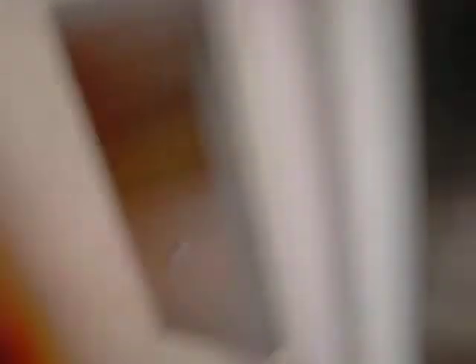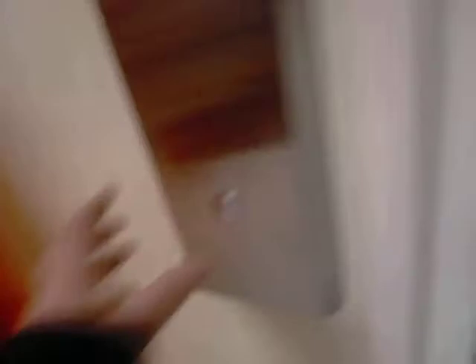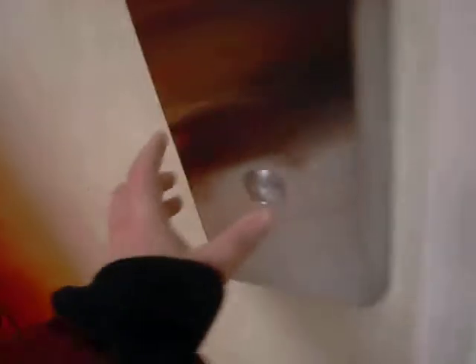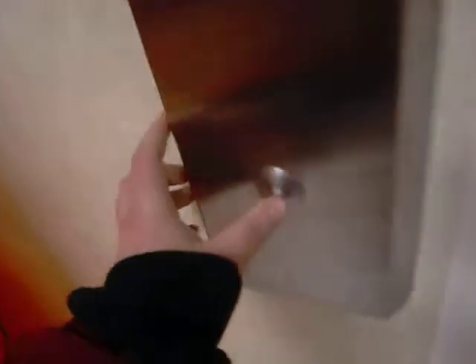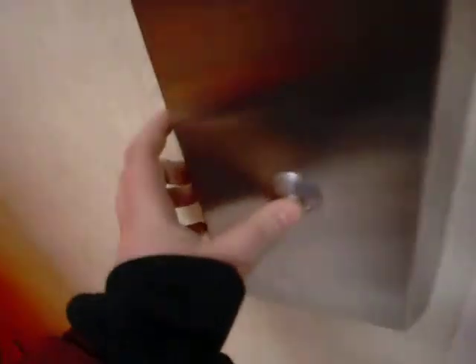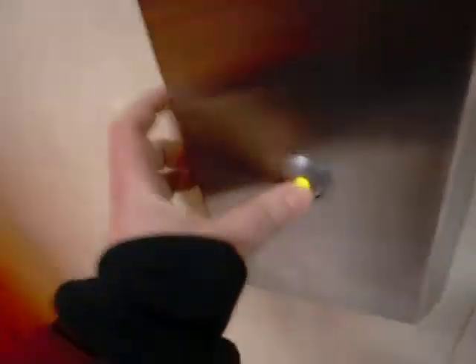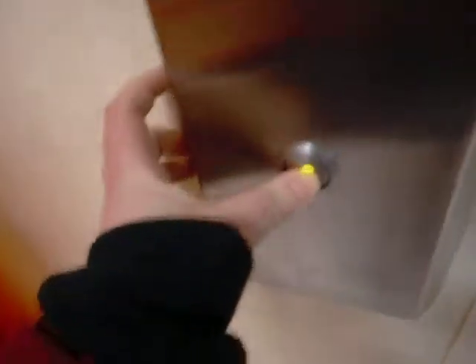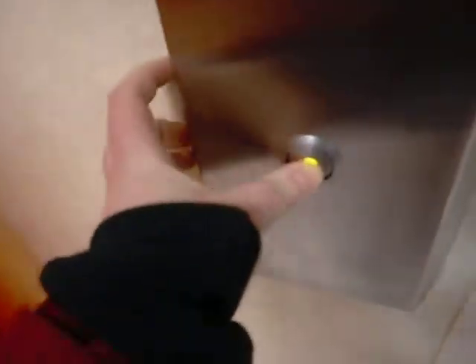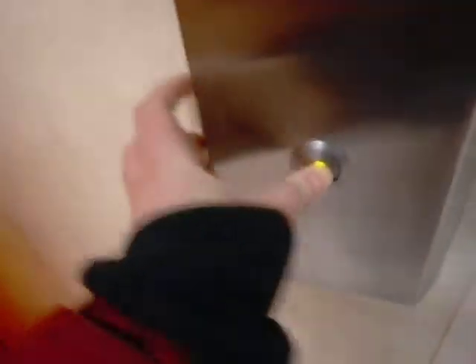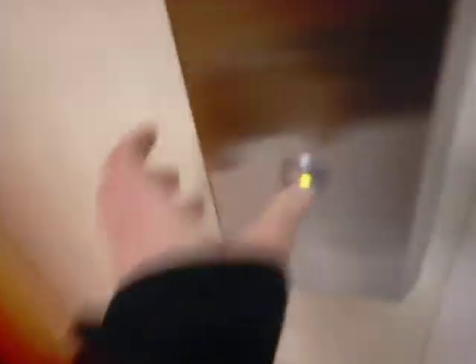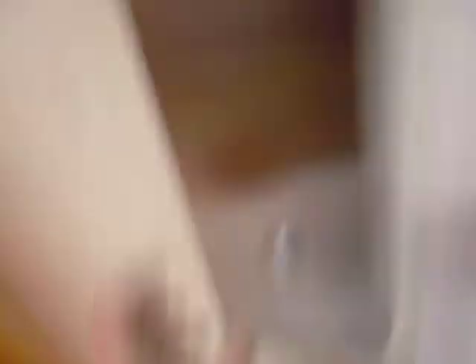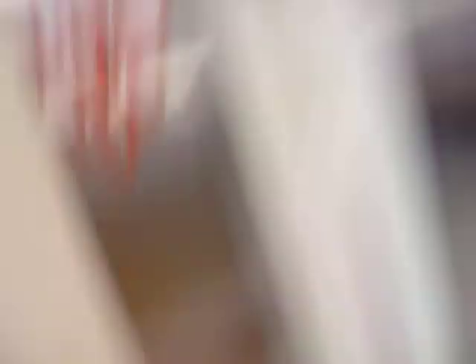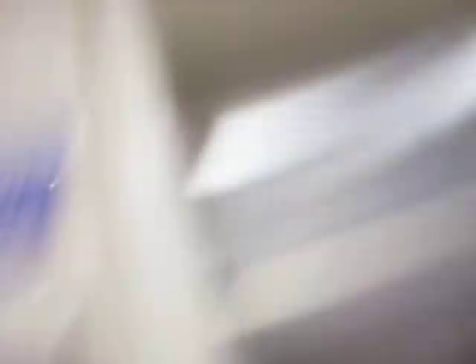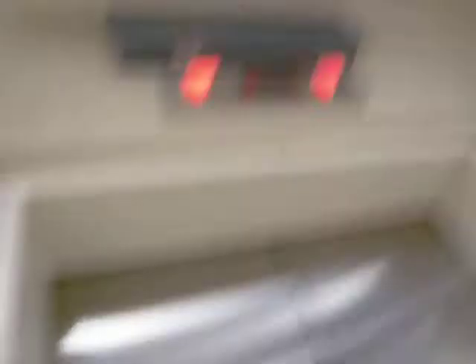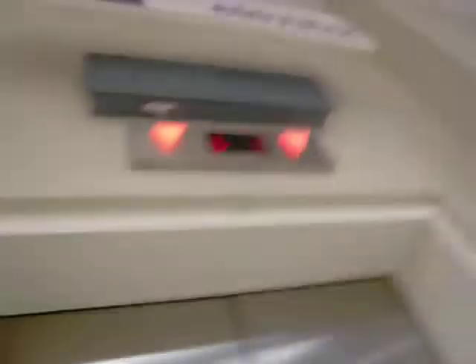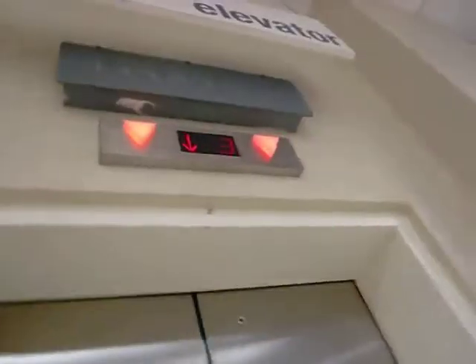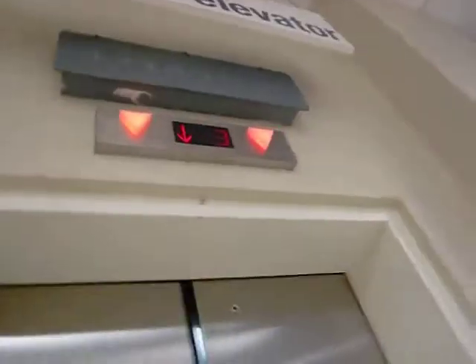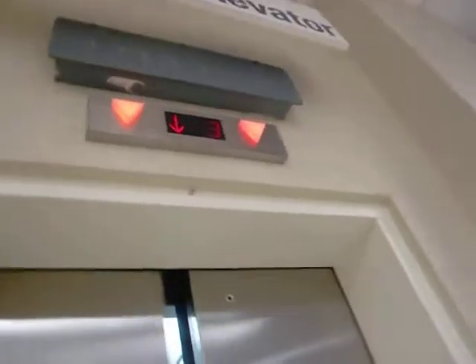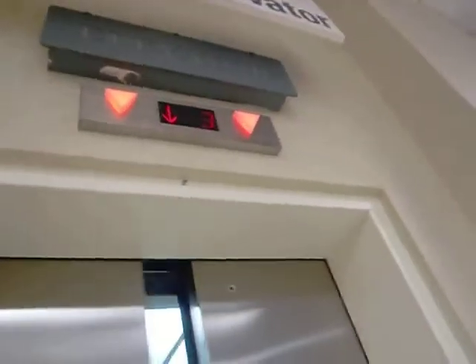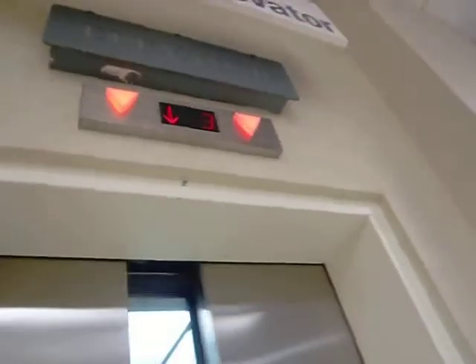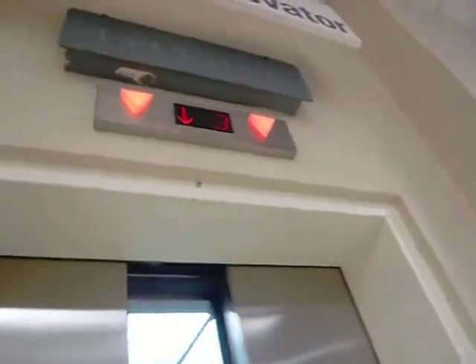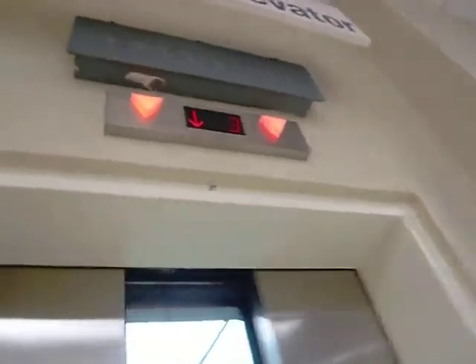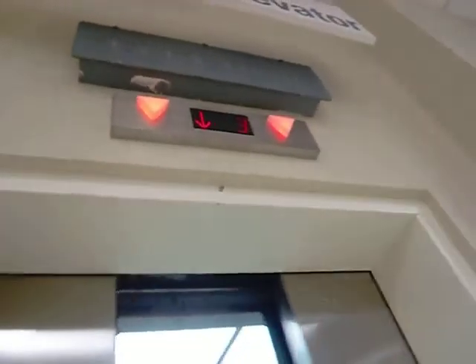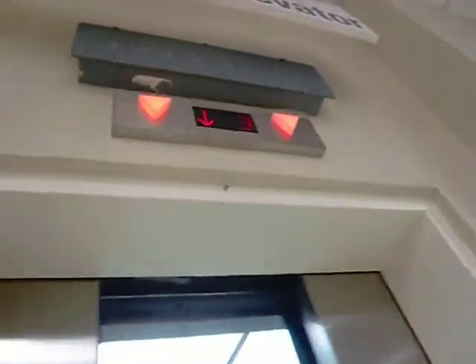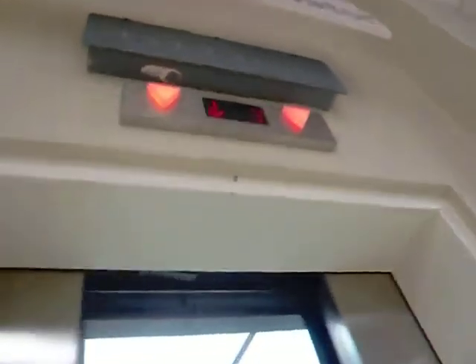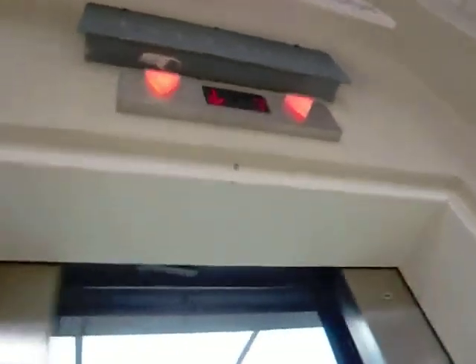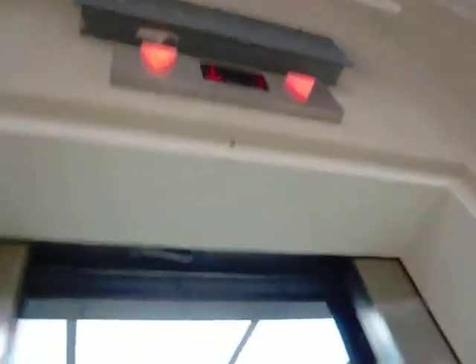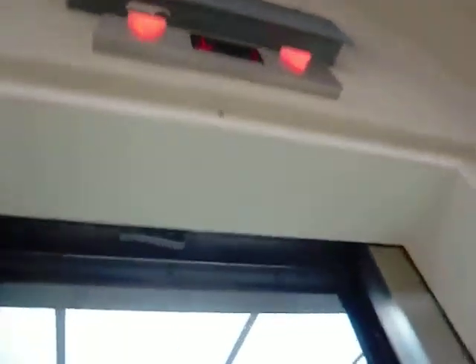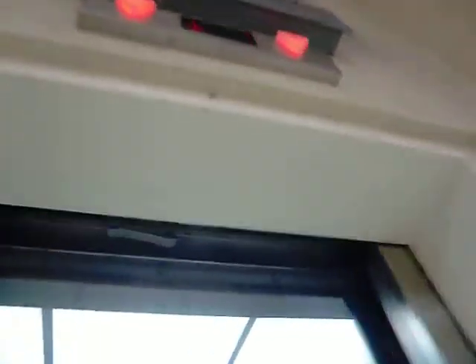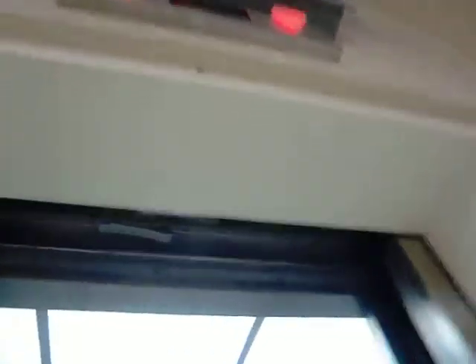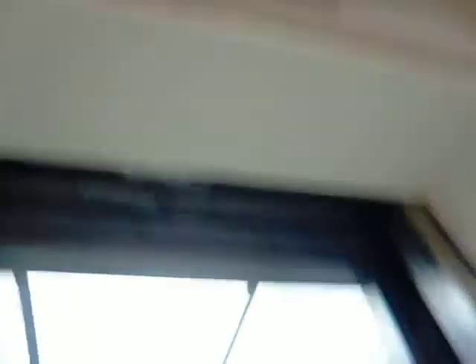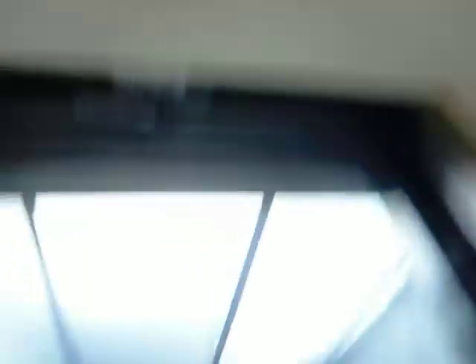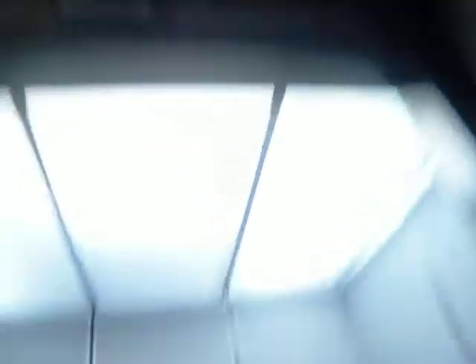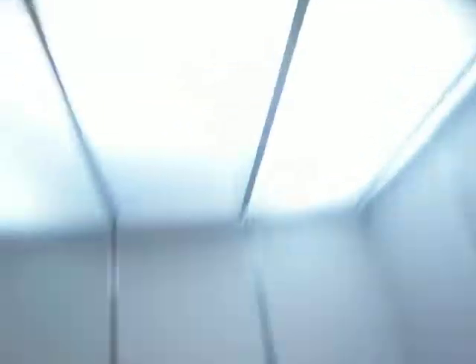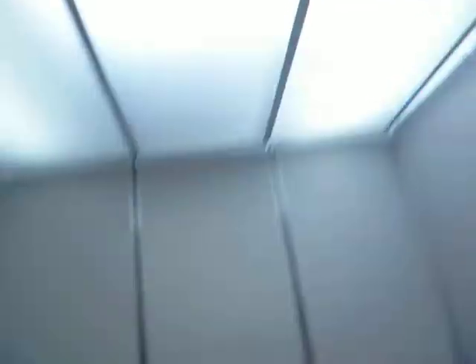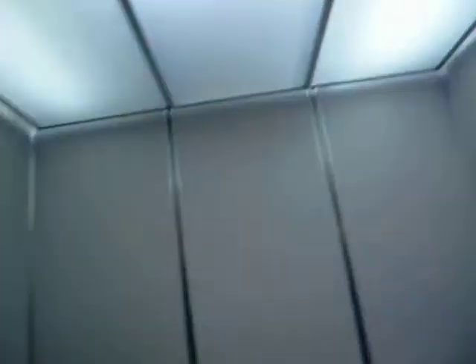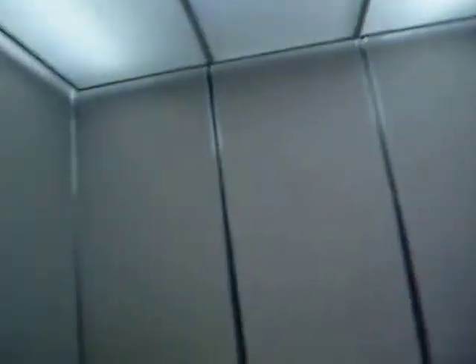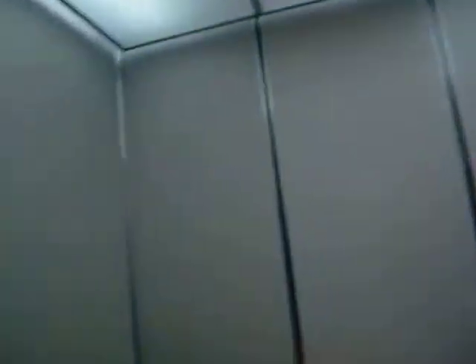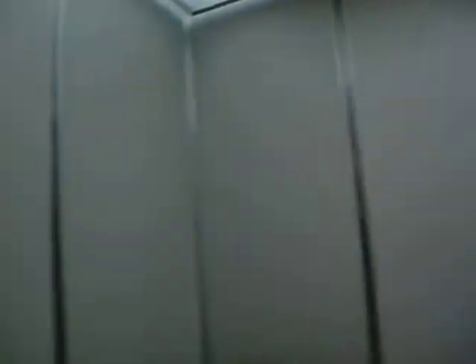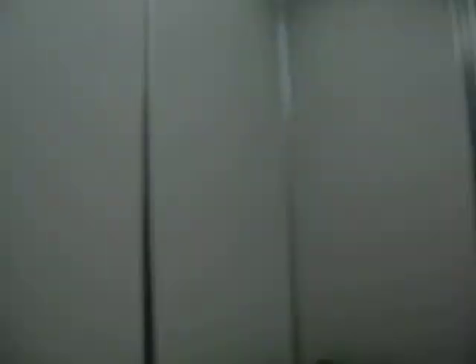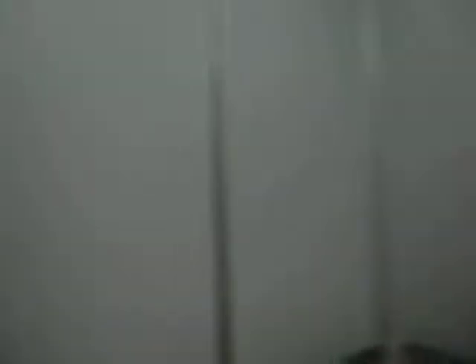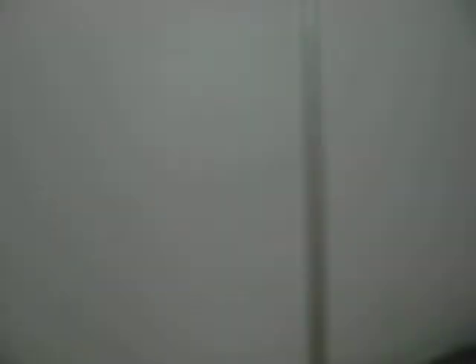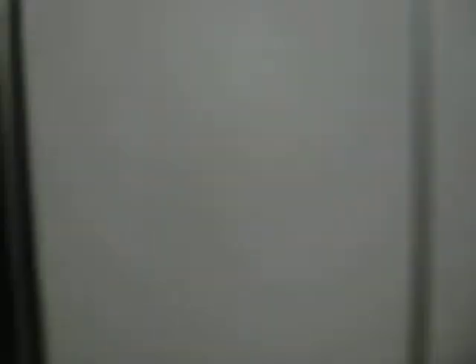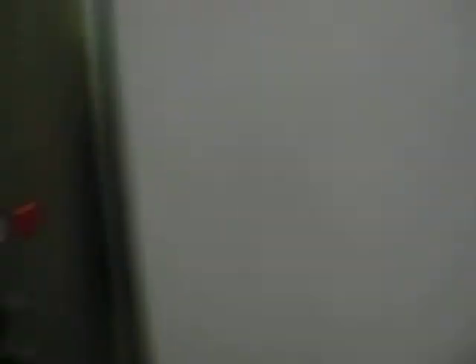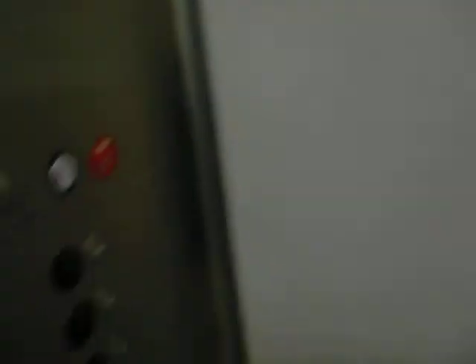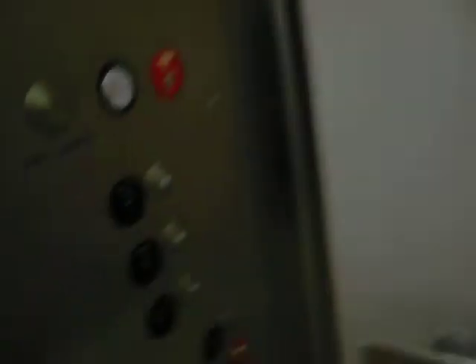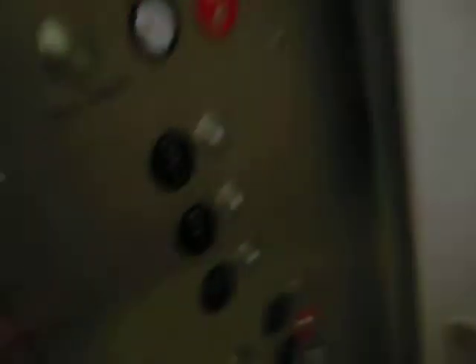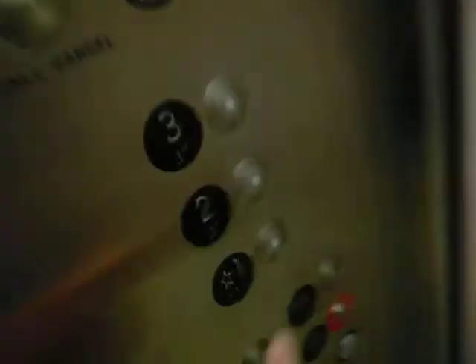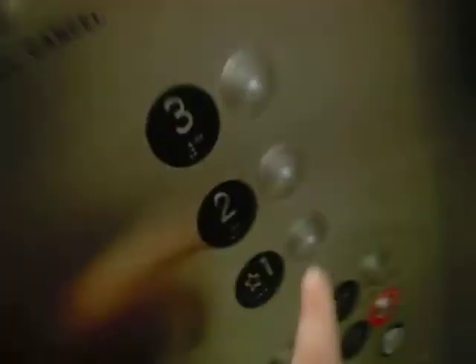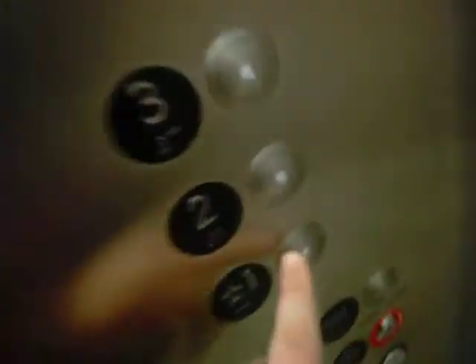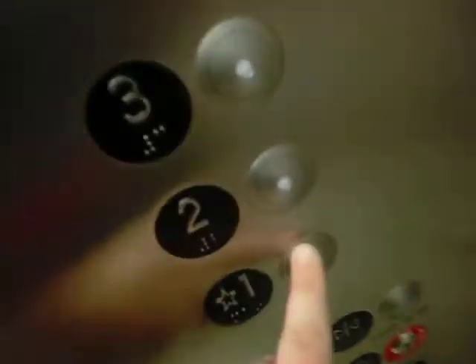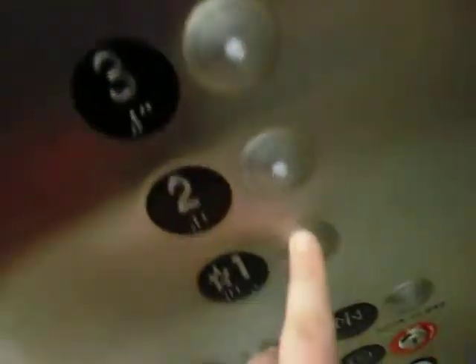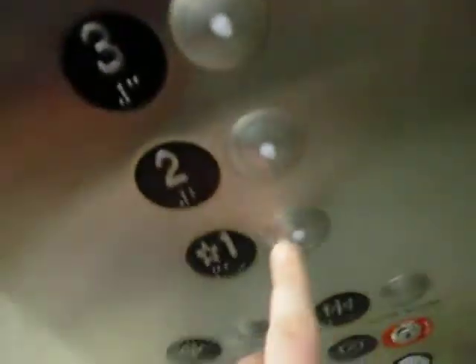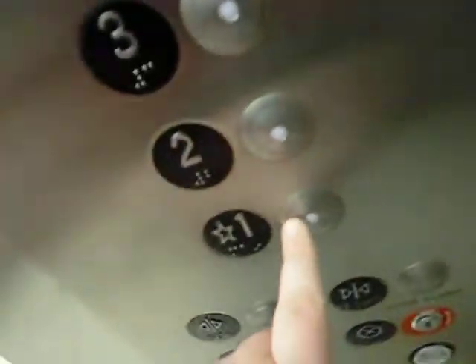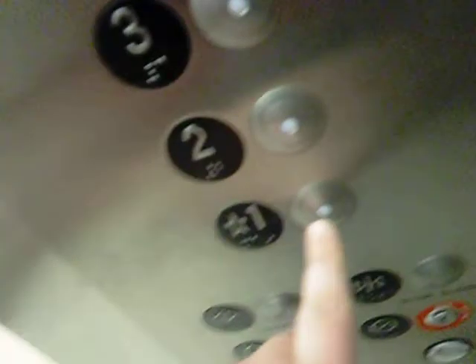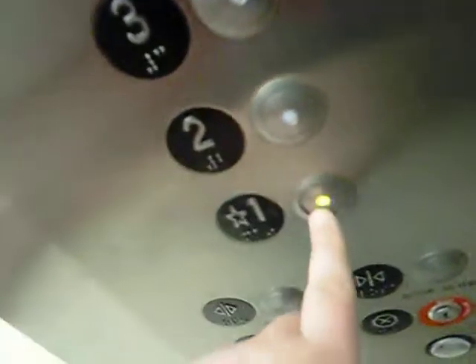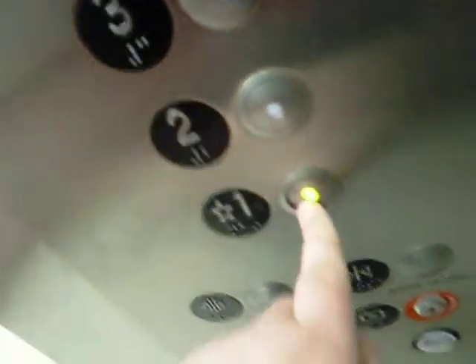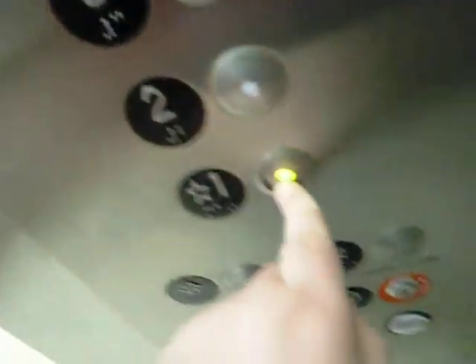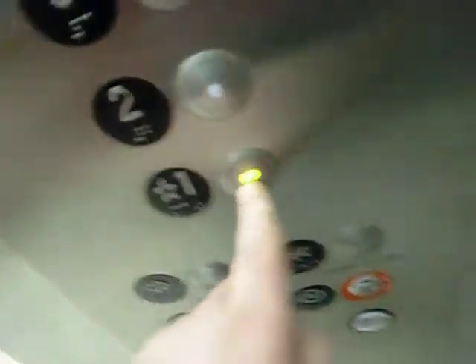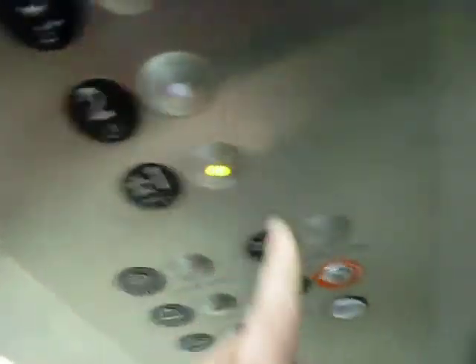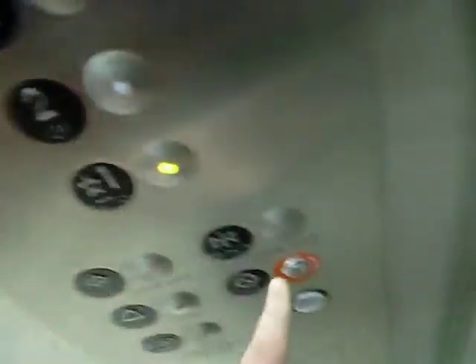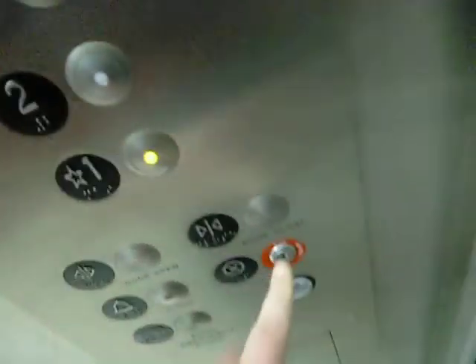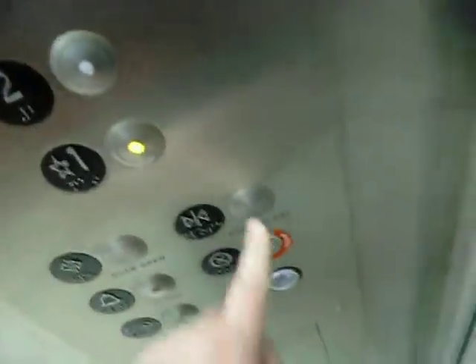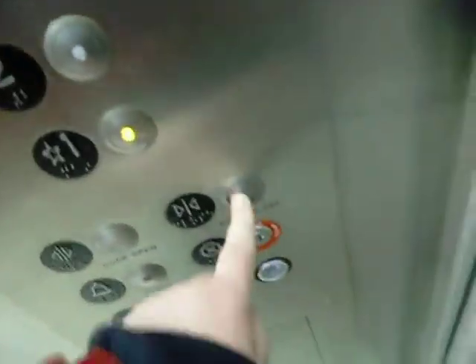Hang on. Oh, it works. It doesn't work on any of the other floors.